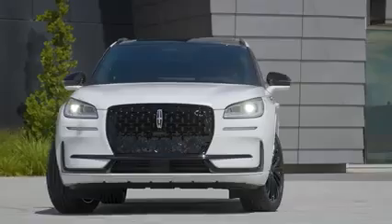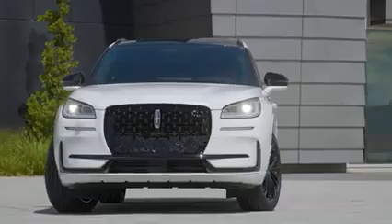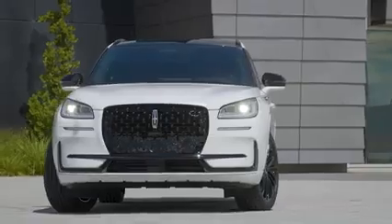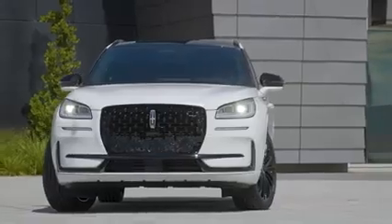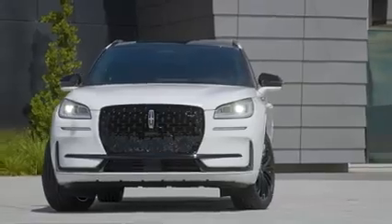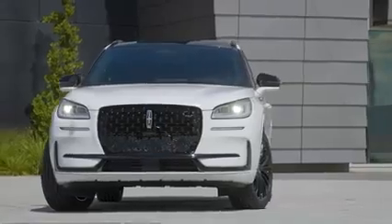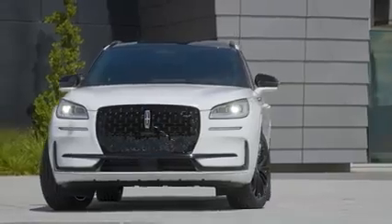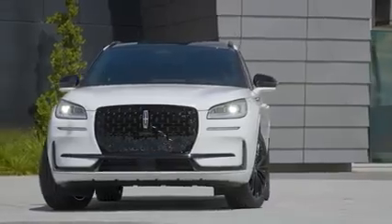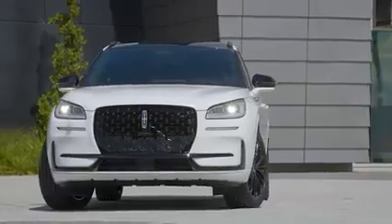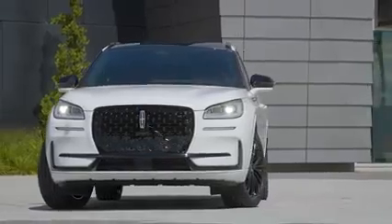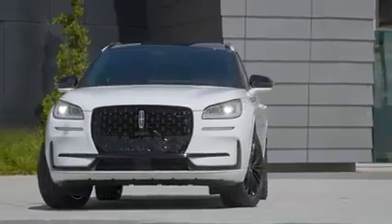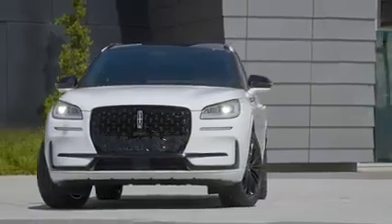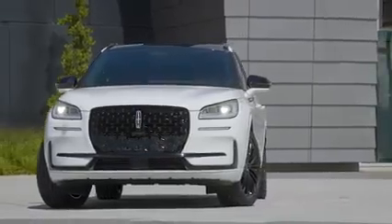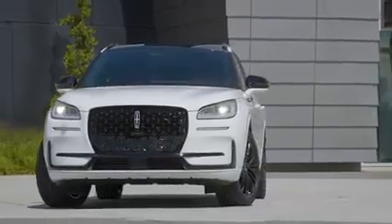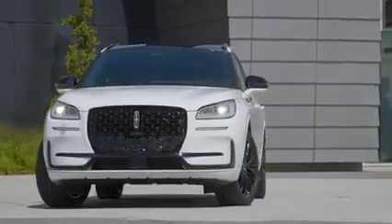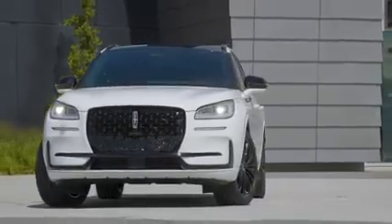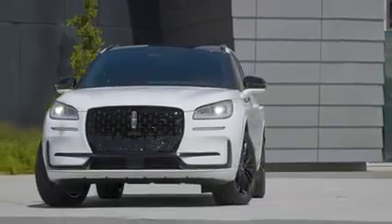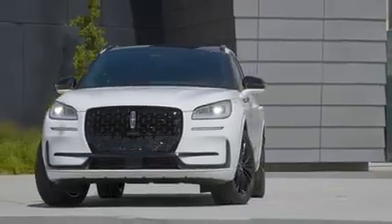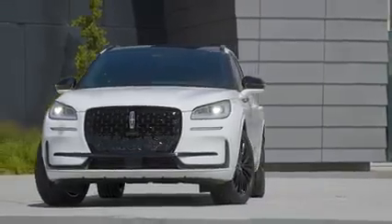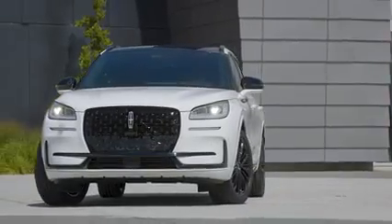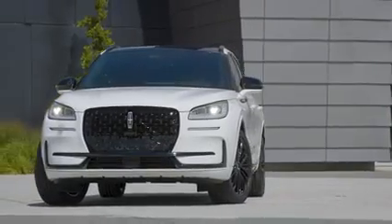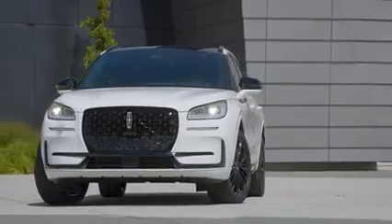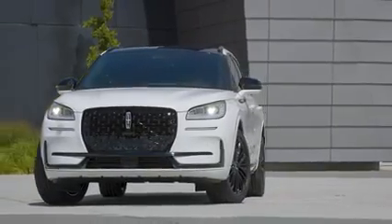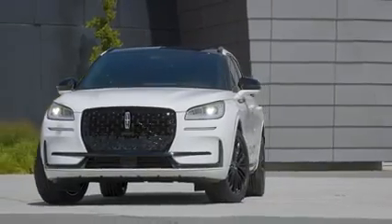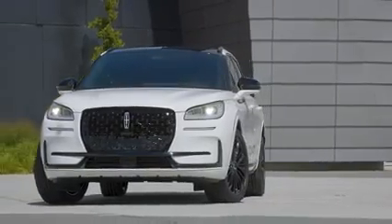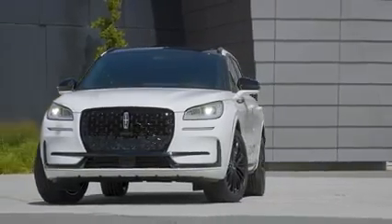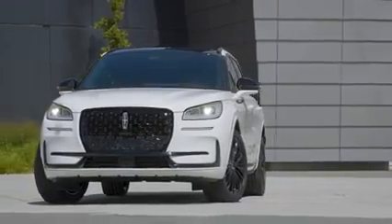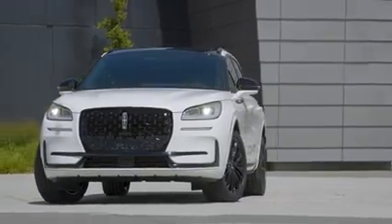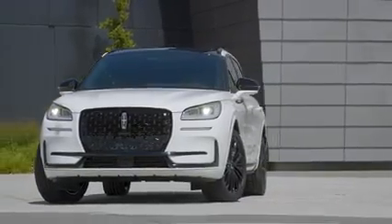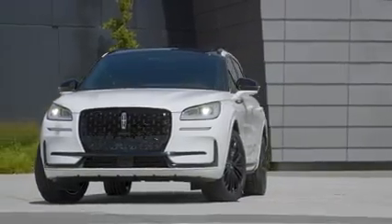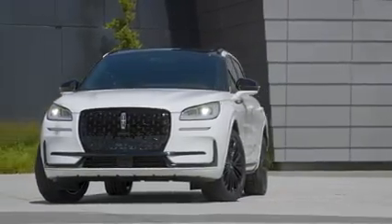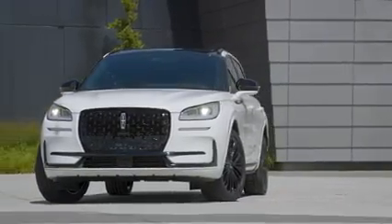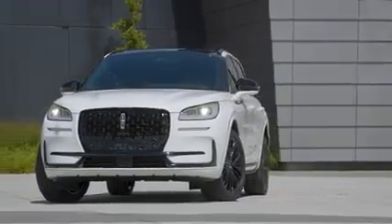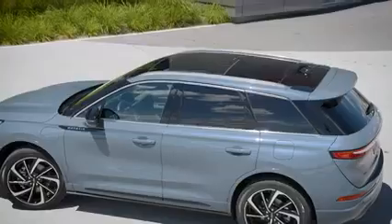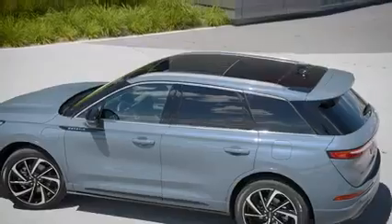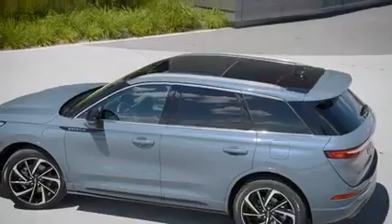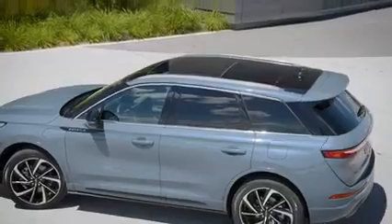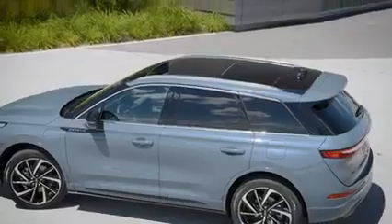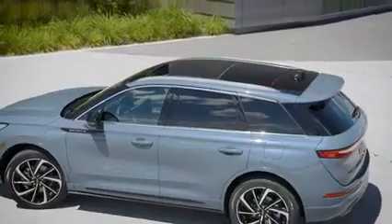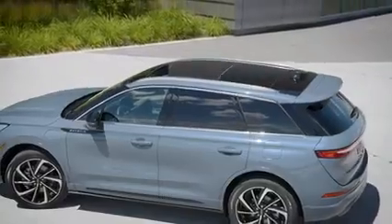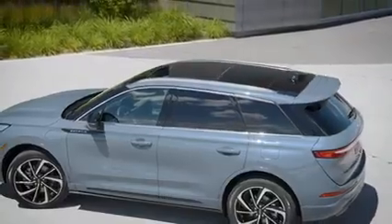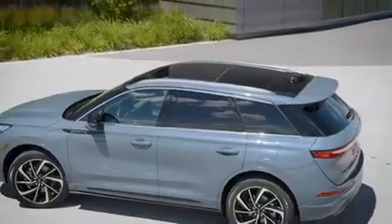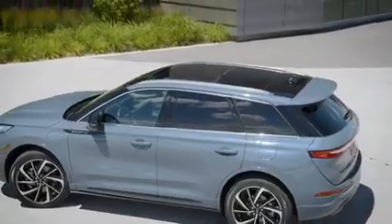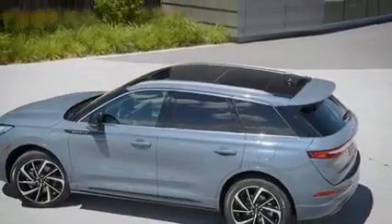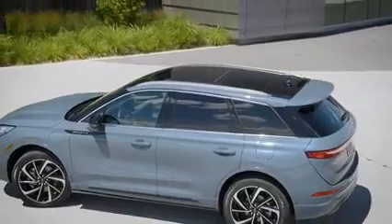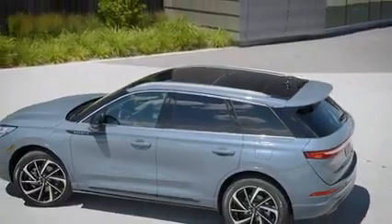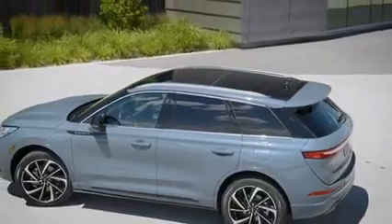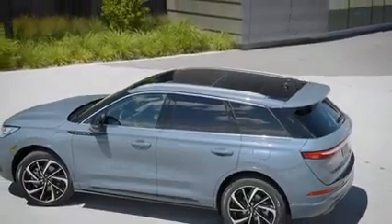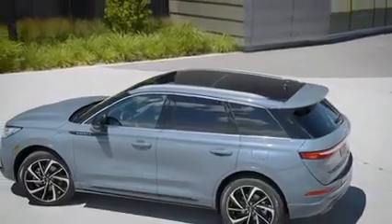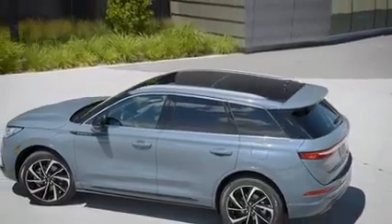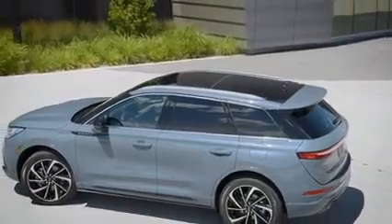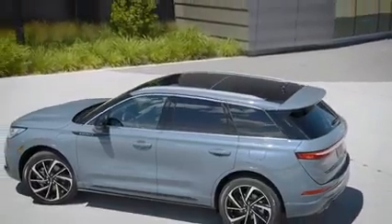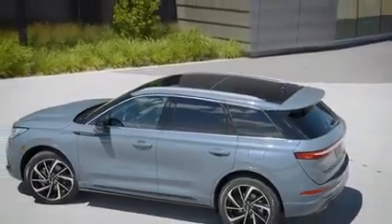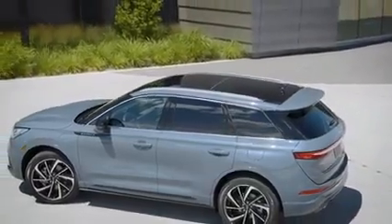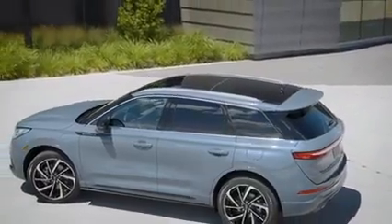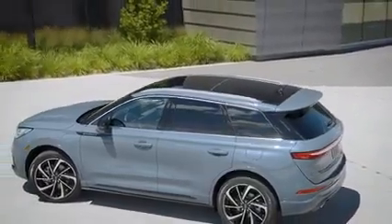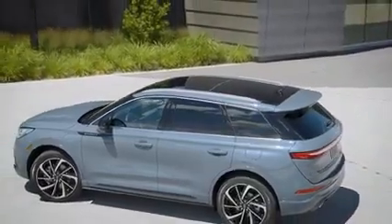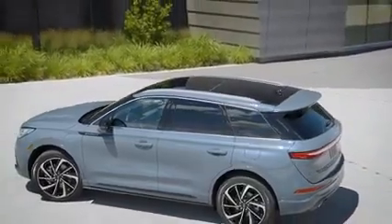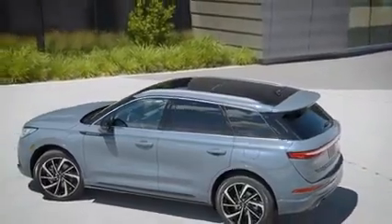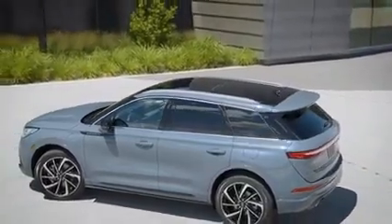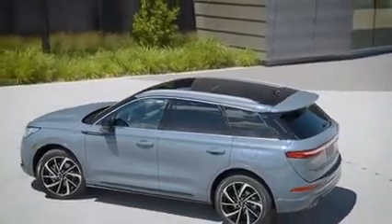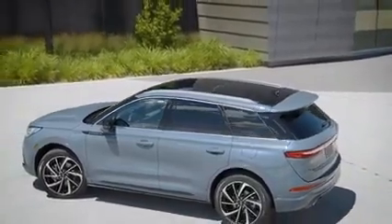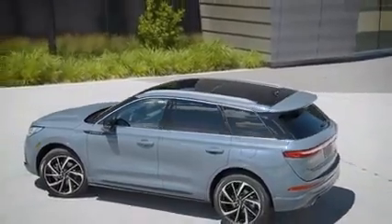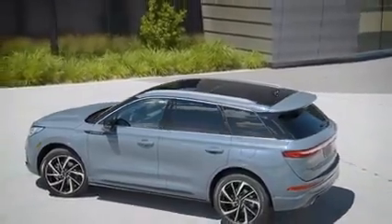With all that said, I hope you guys enjoyed this video. Please be sure to like, subscribe, and share it, and if you want to learn more about the new Corsair, visit lincoln.com for more.